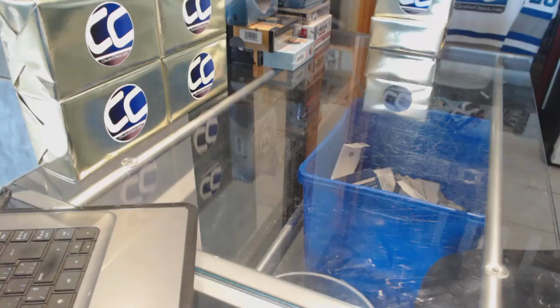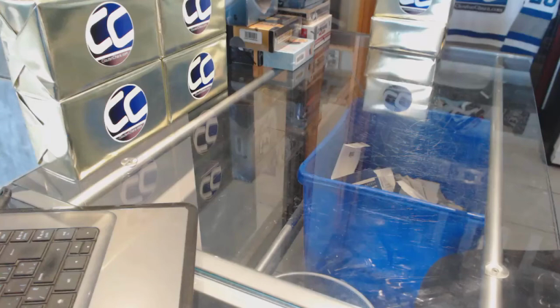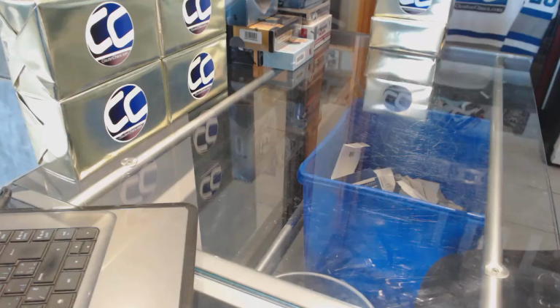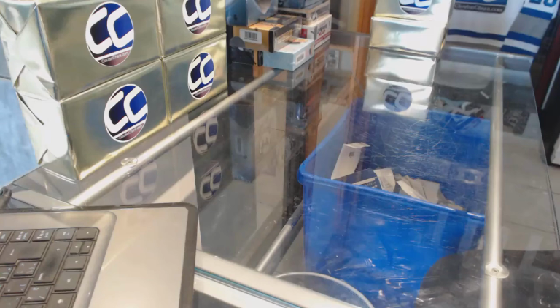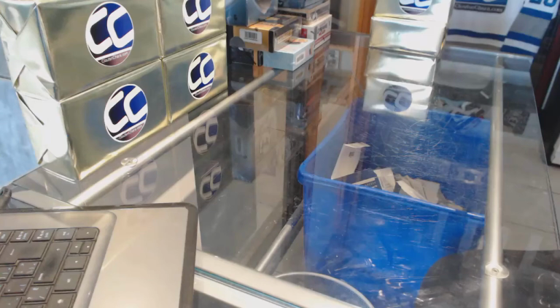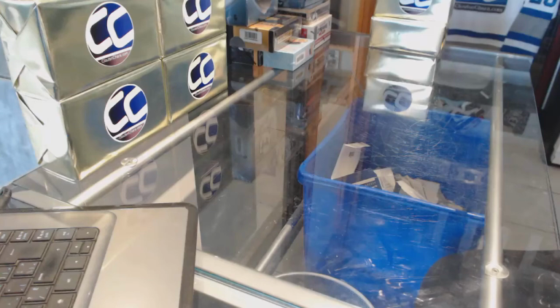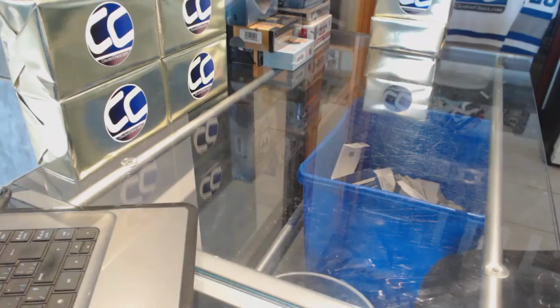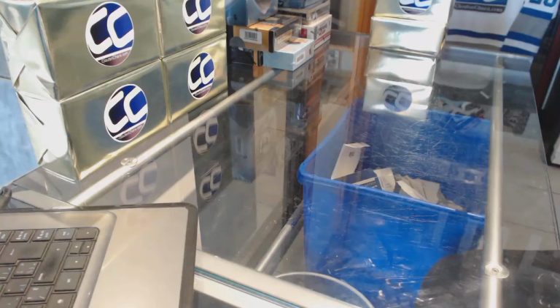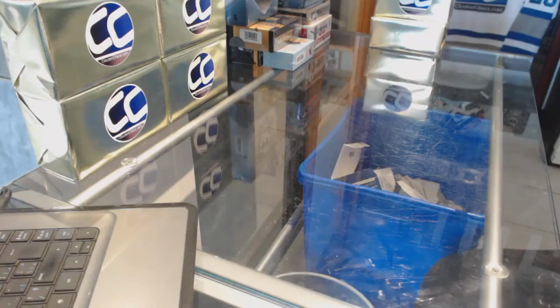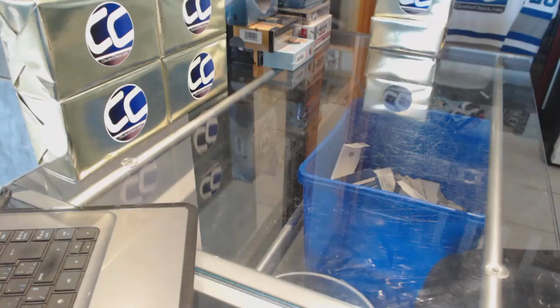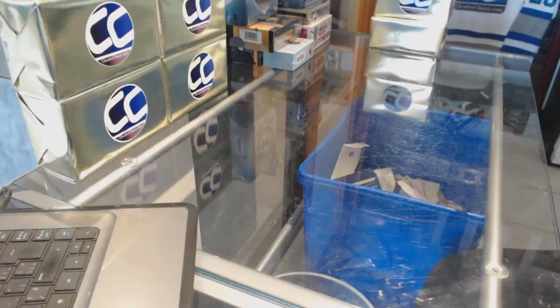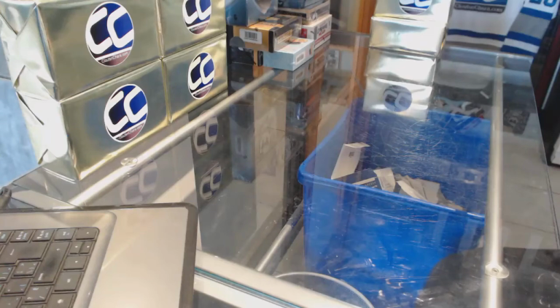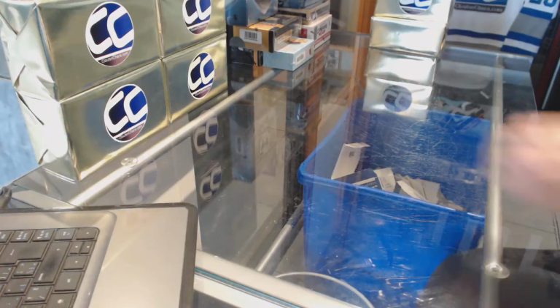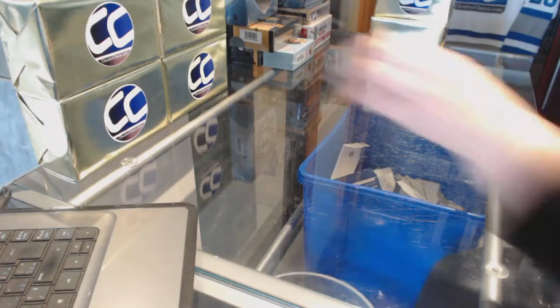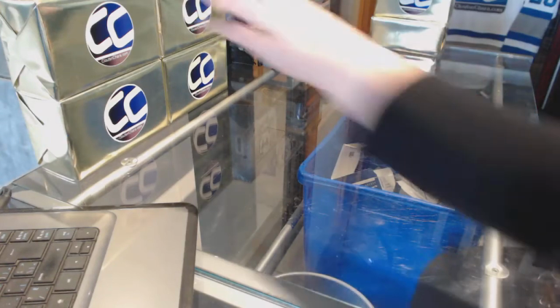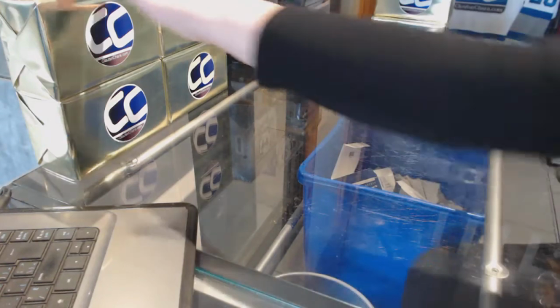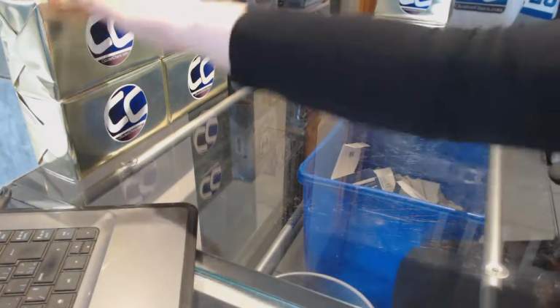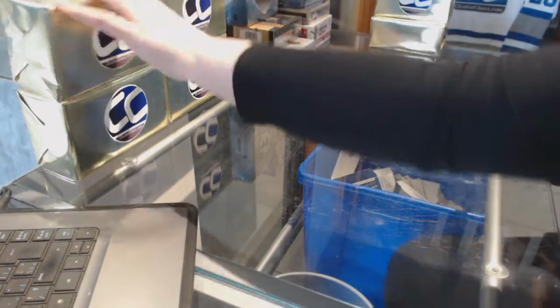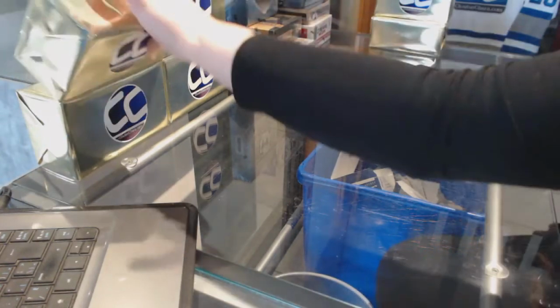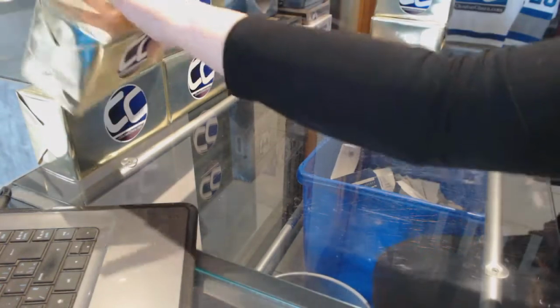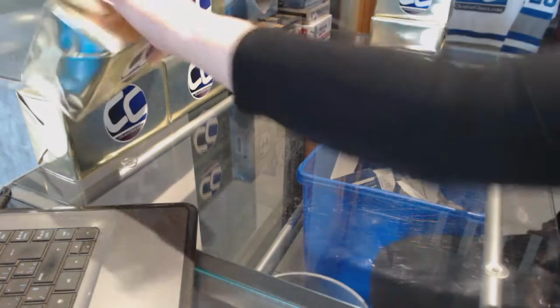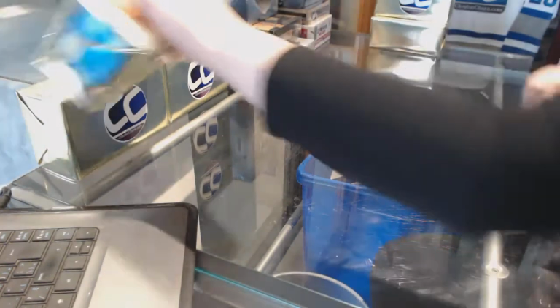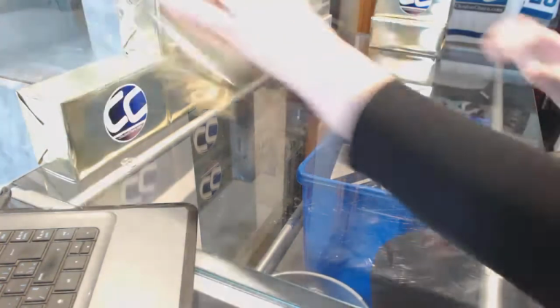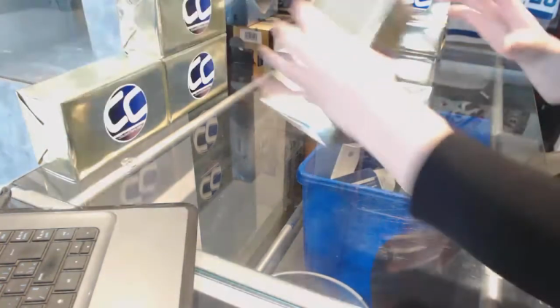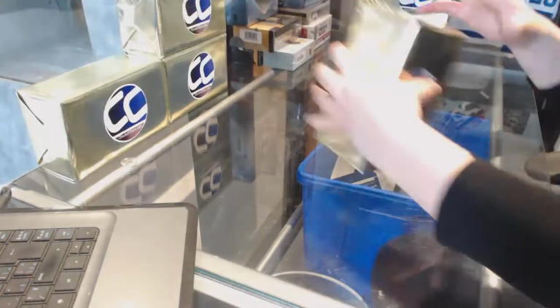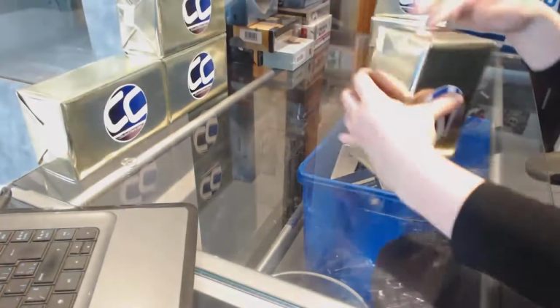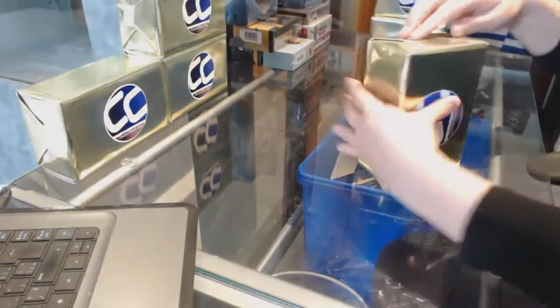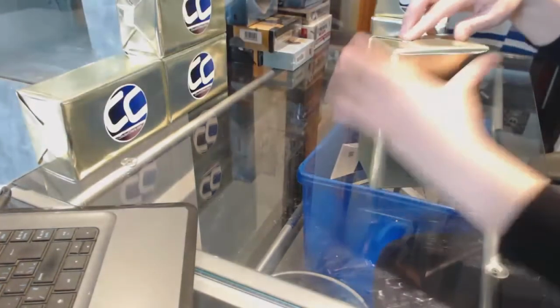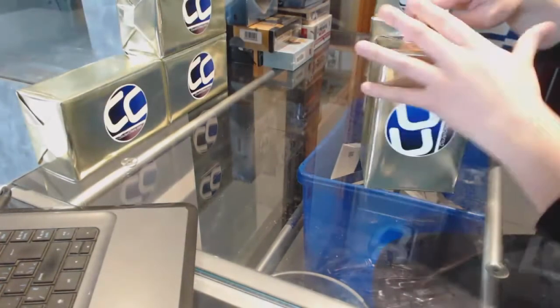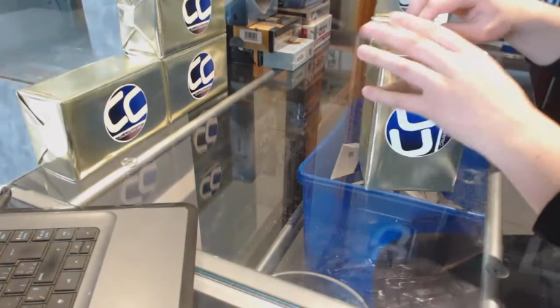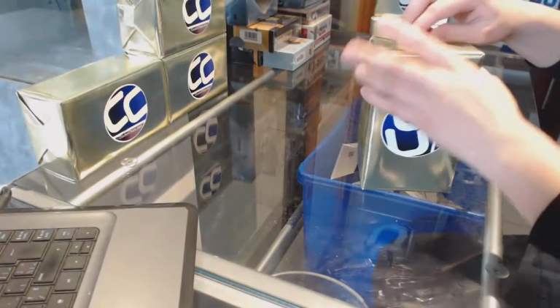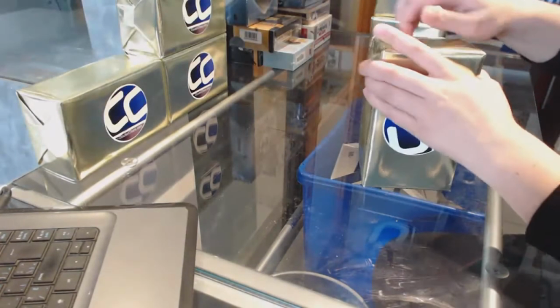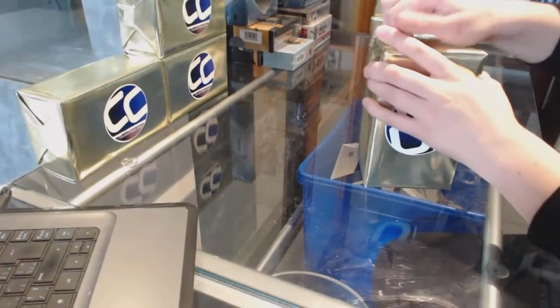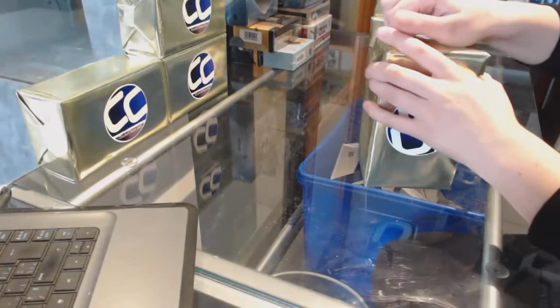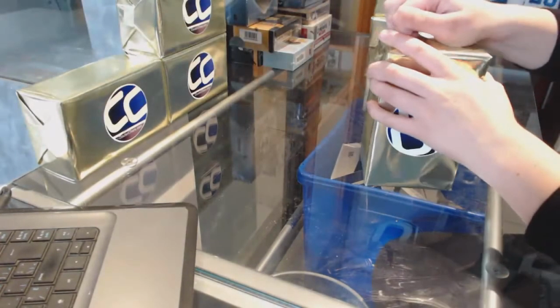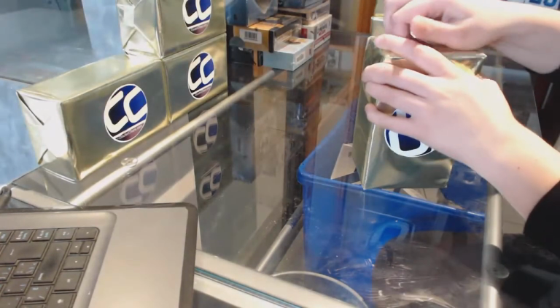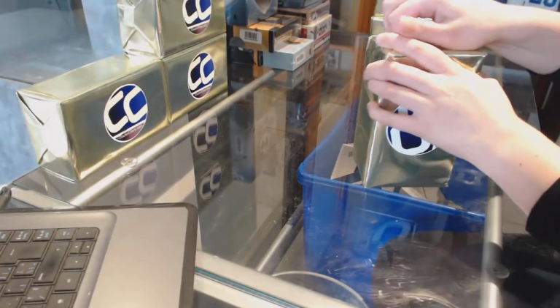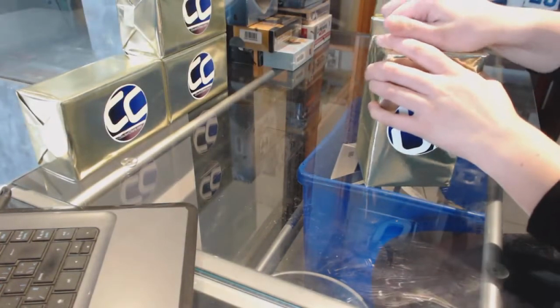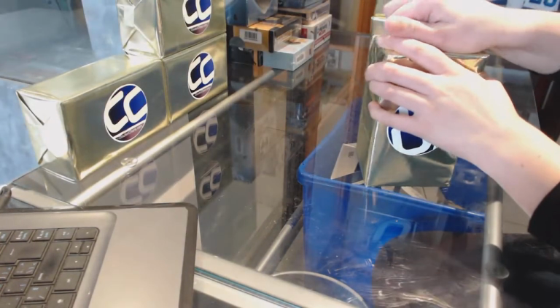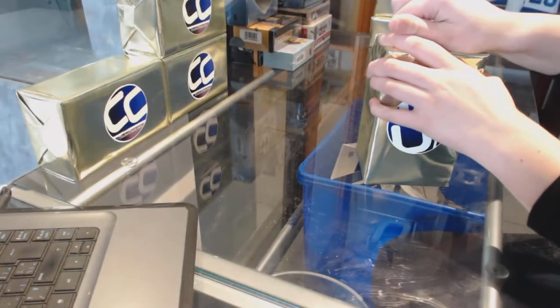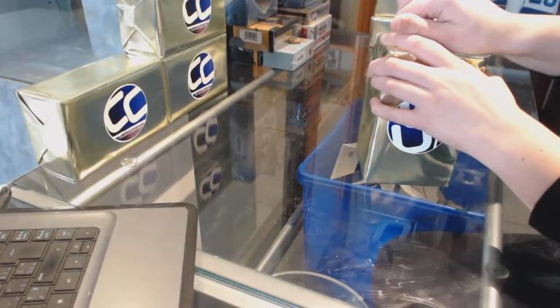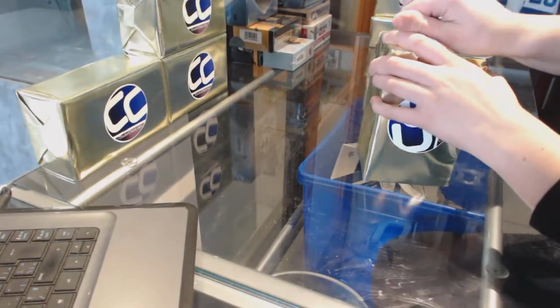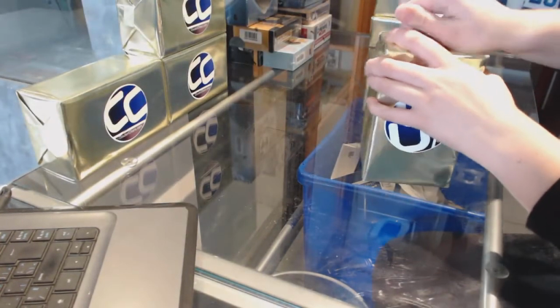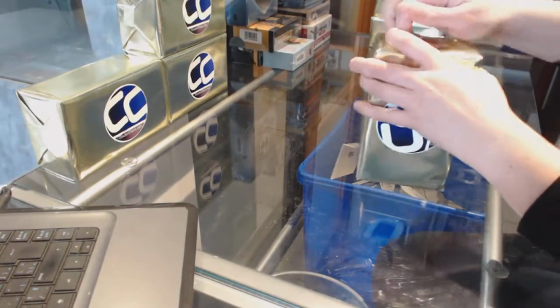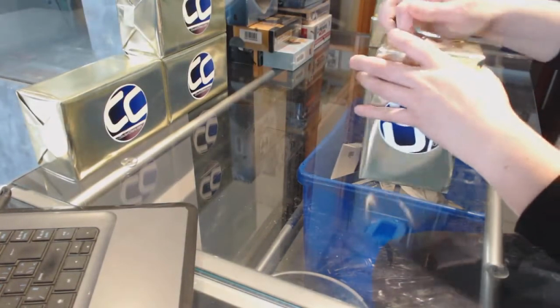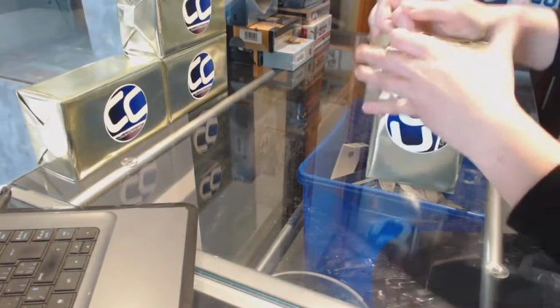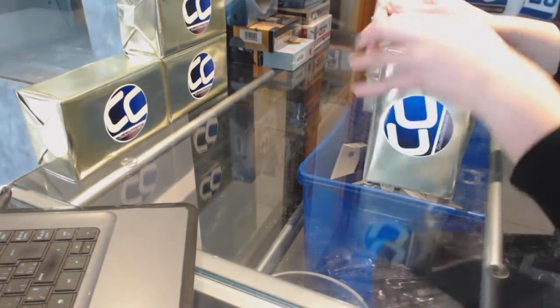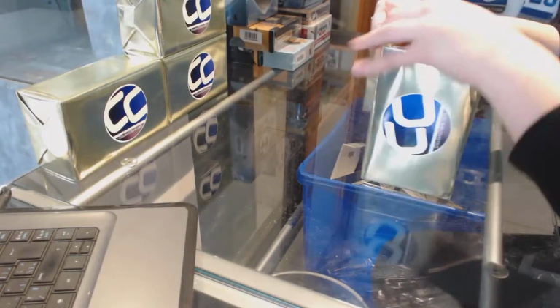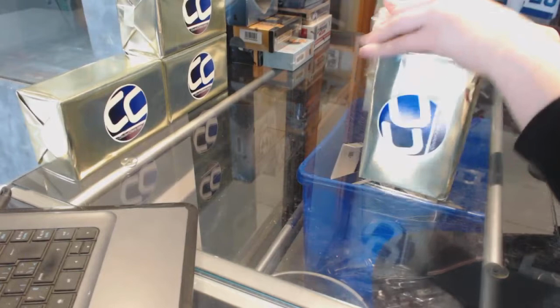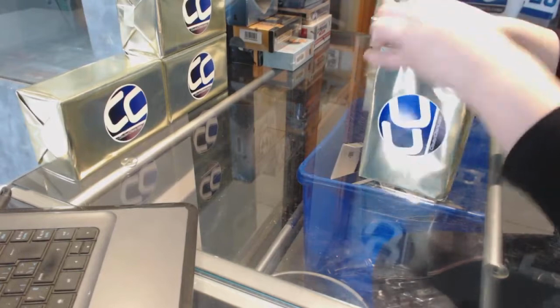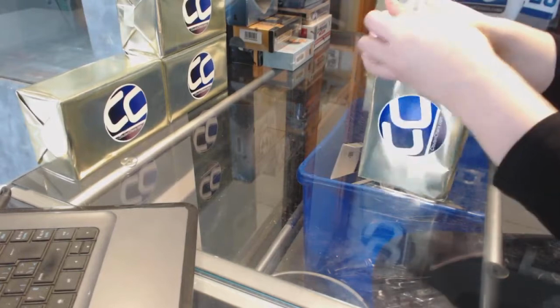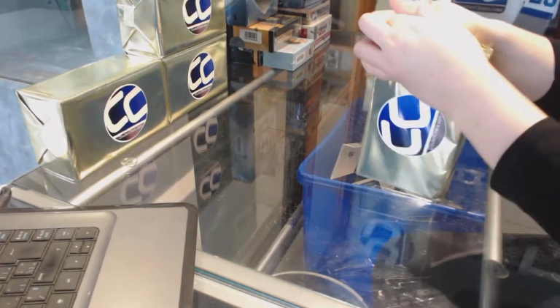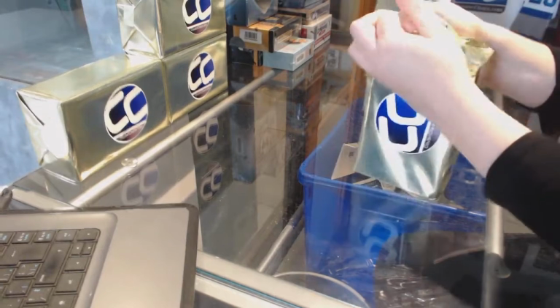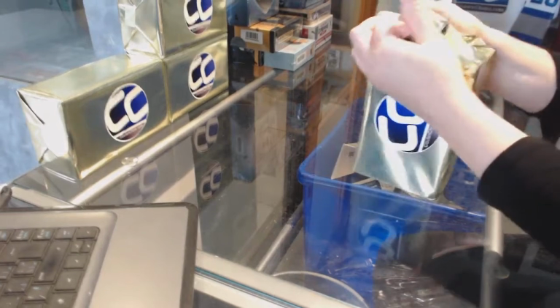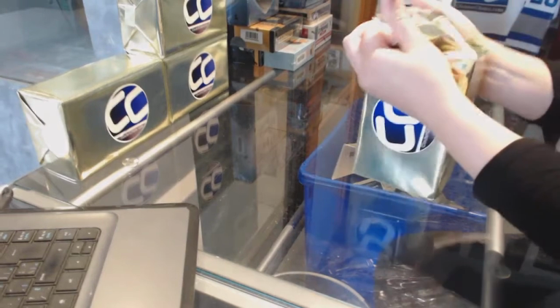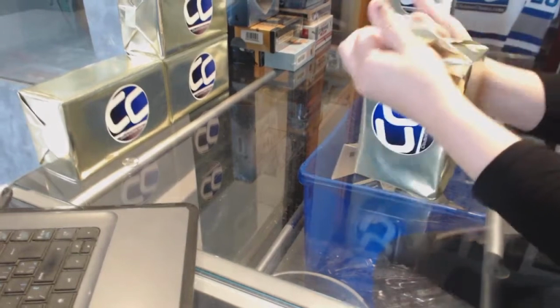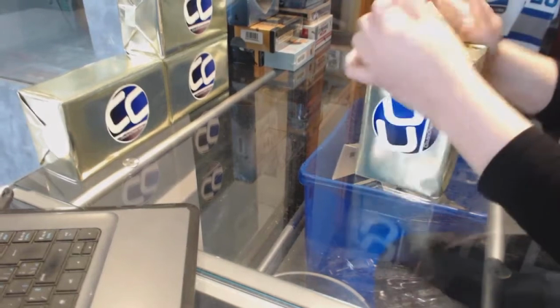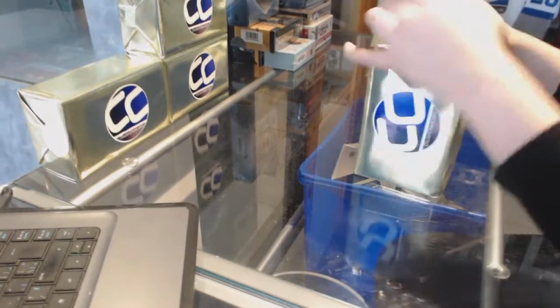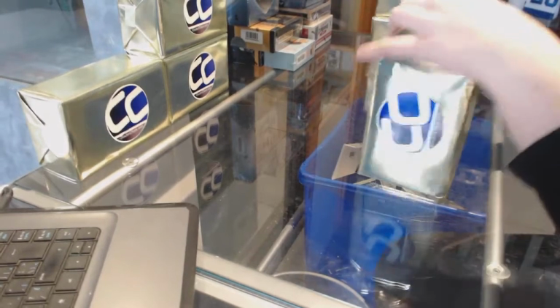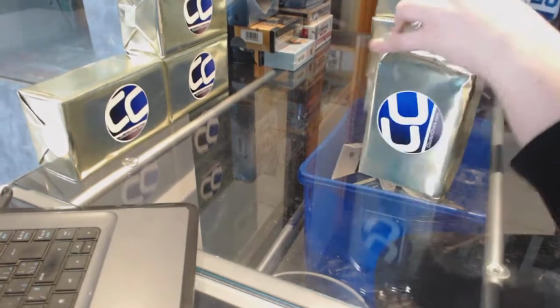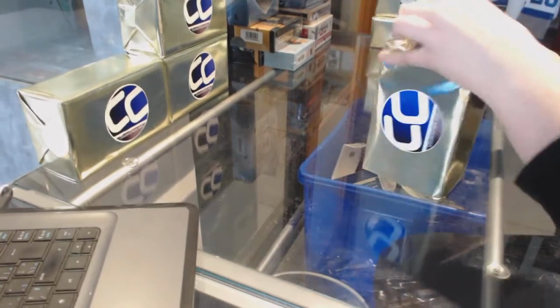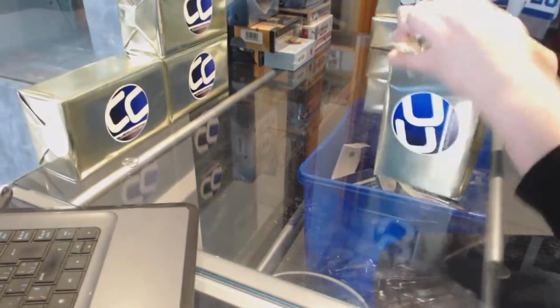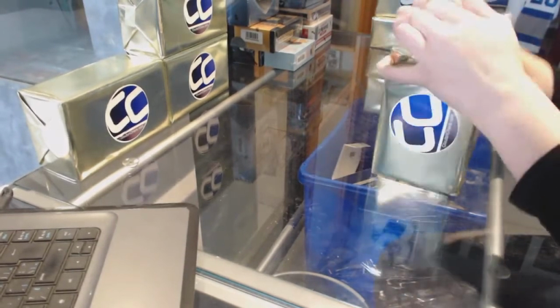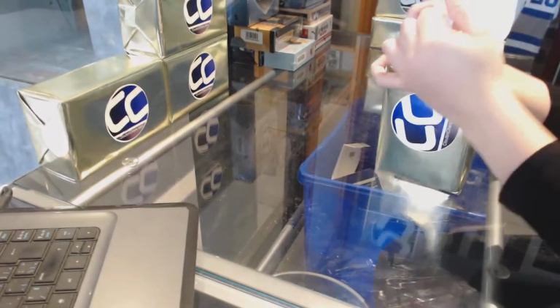Starting off with C&C Group Break 7380, we've got the 4 Box VIP Mystery Break.